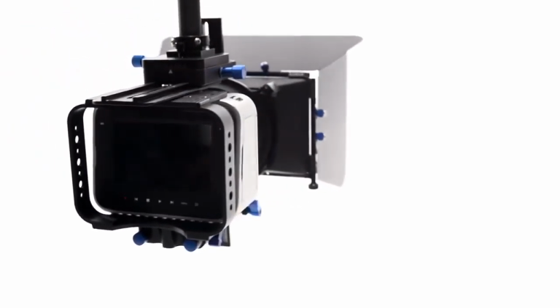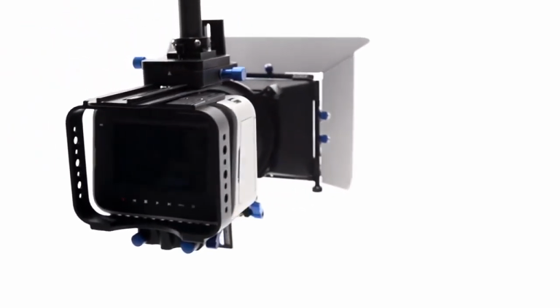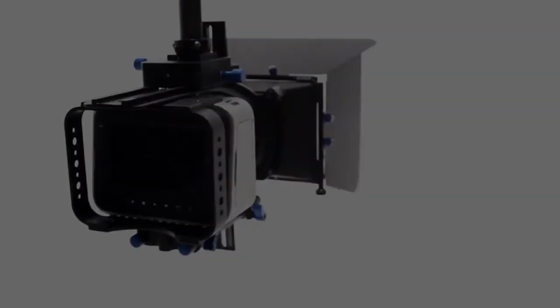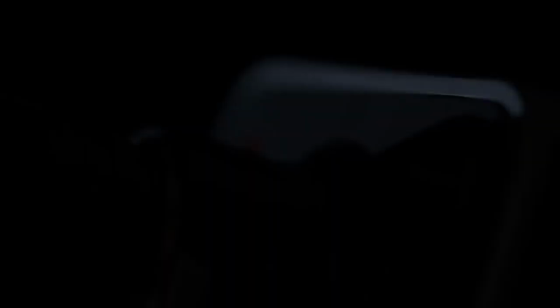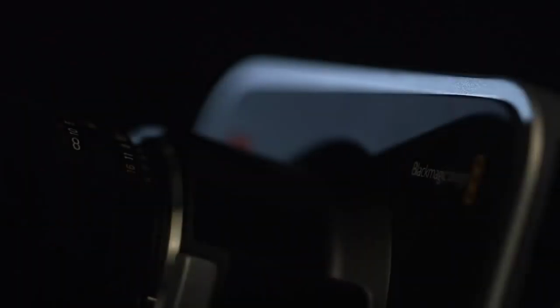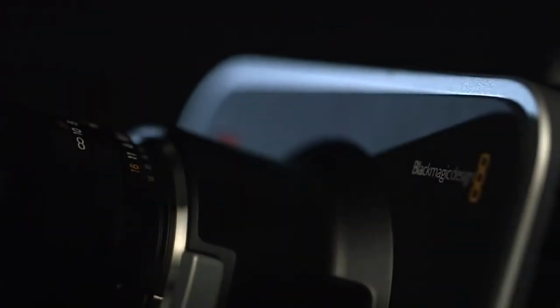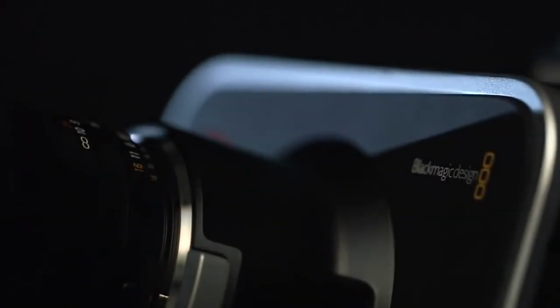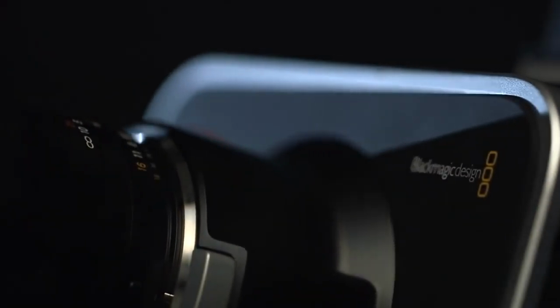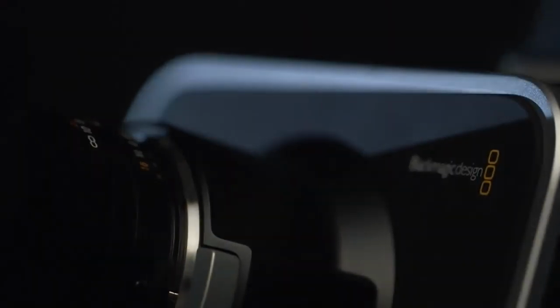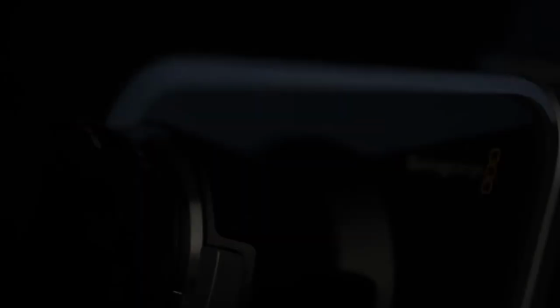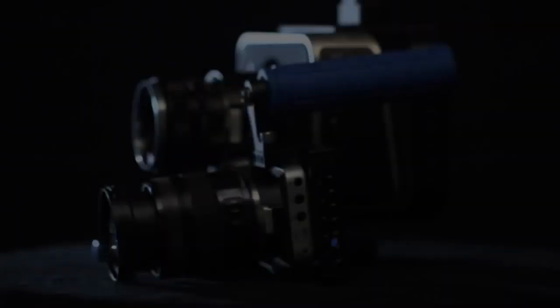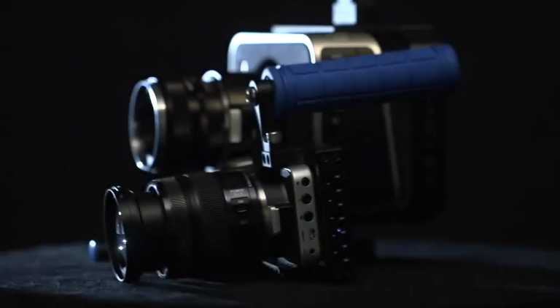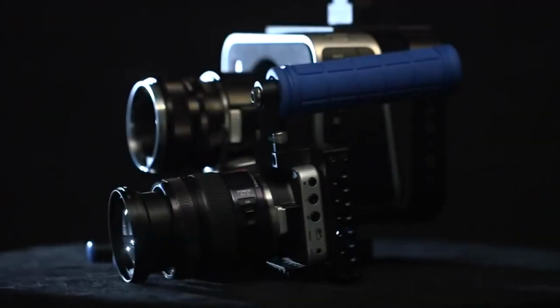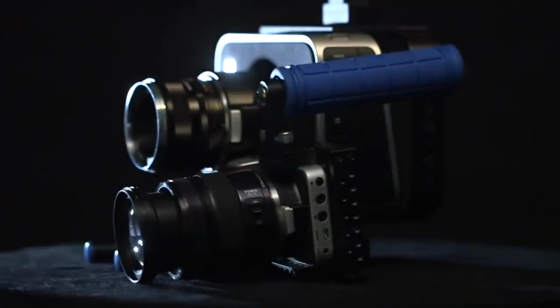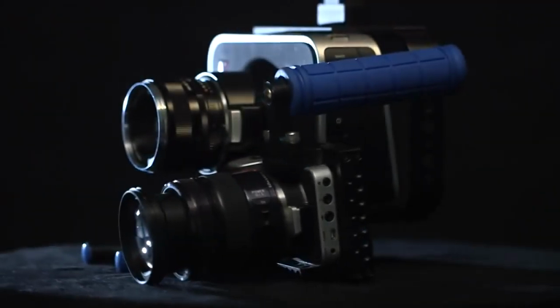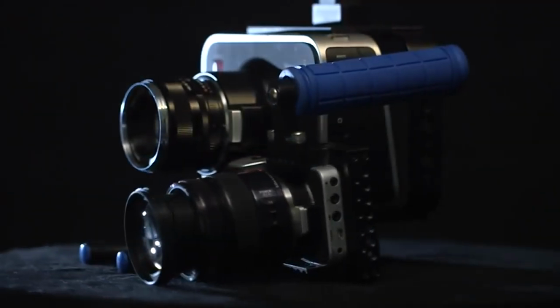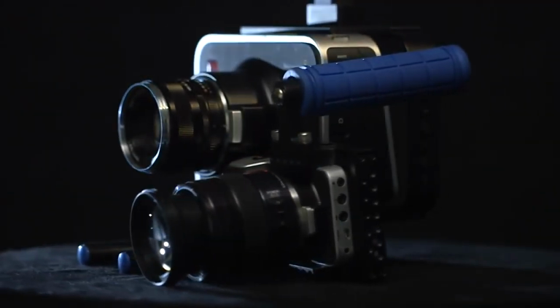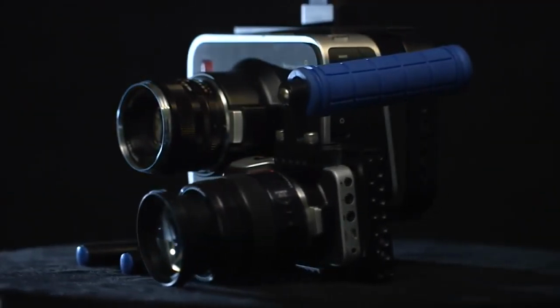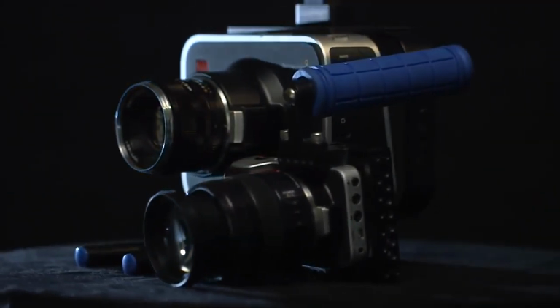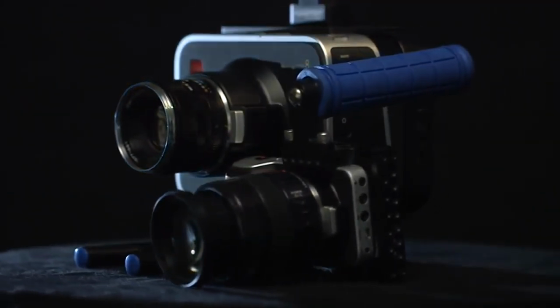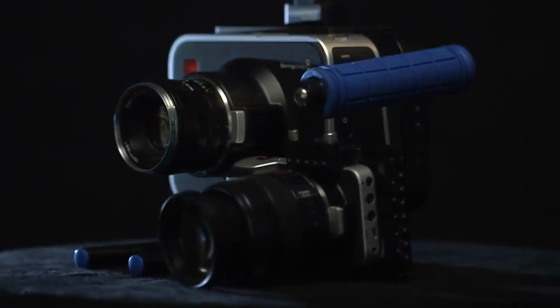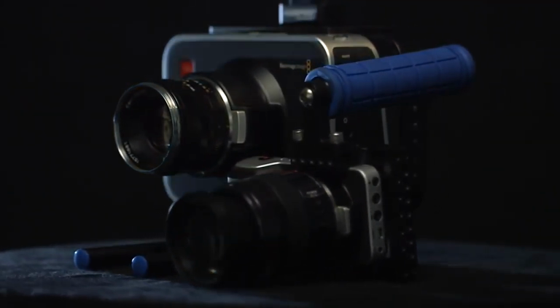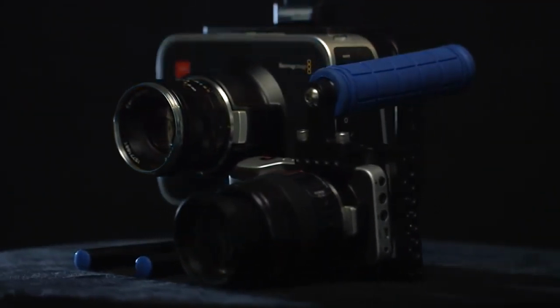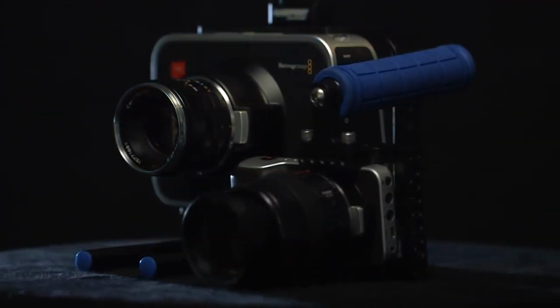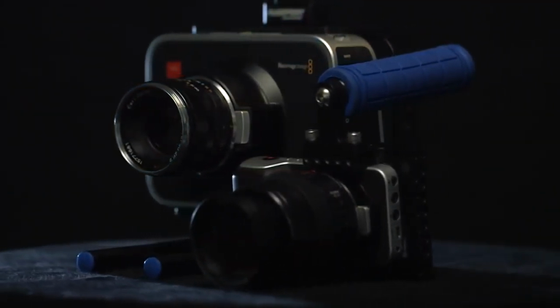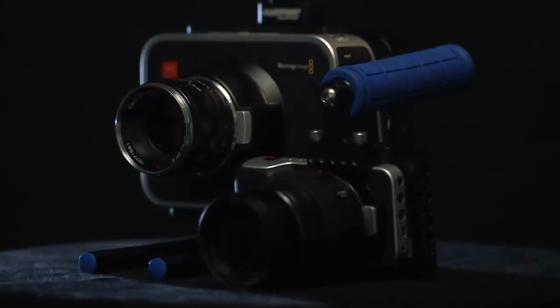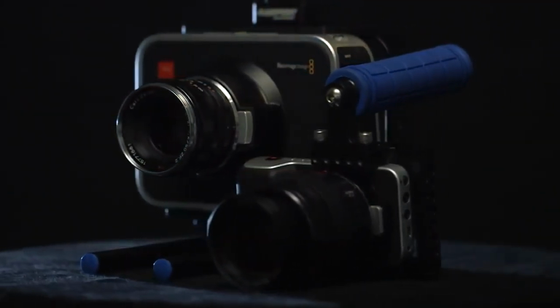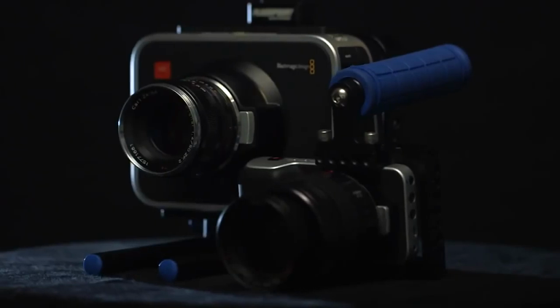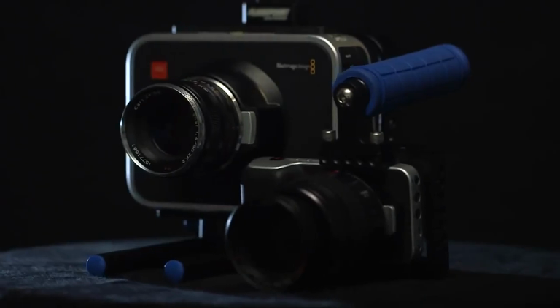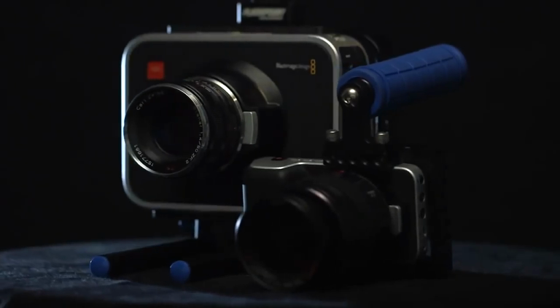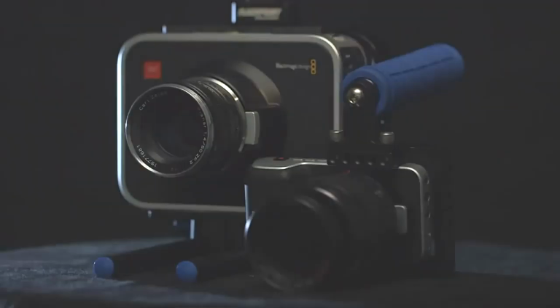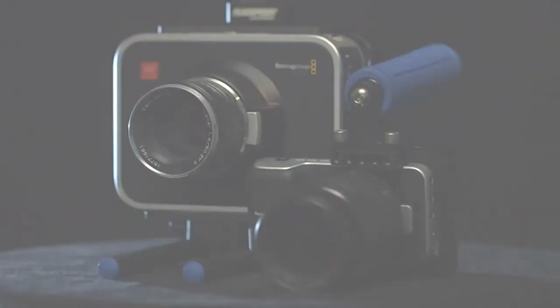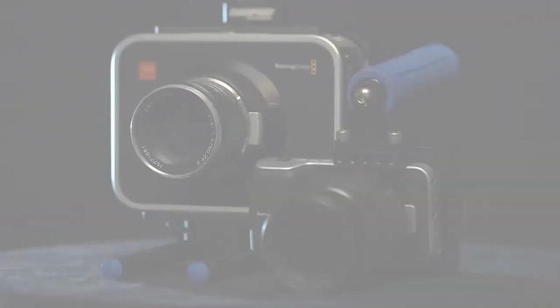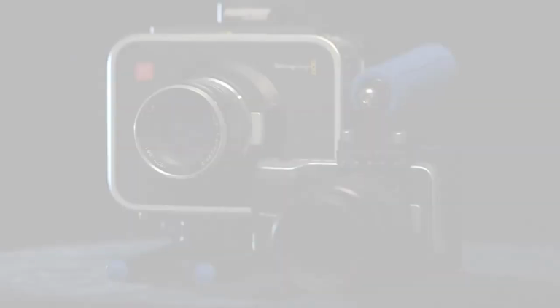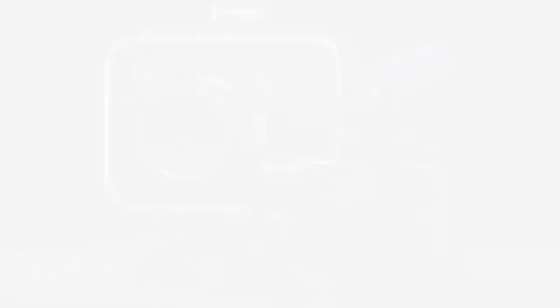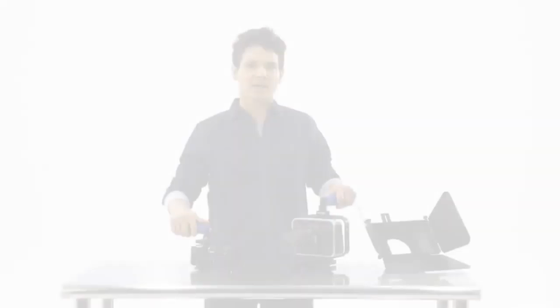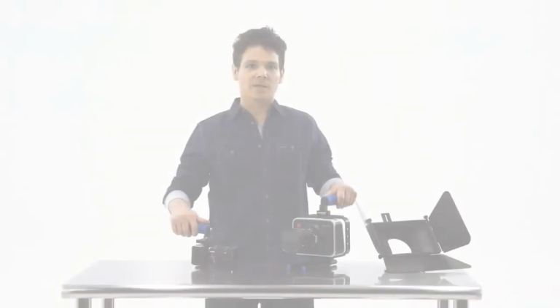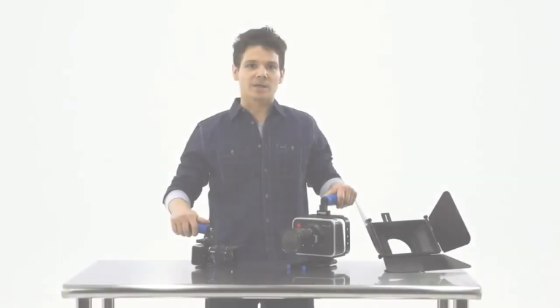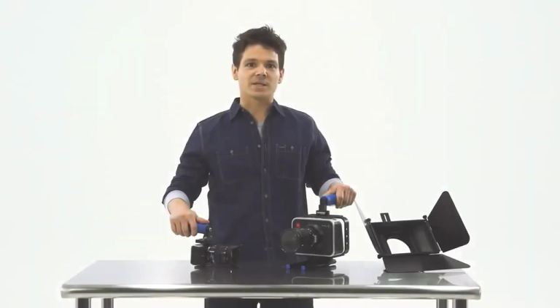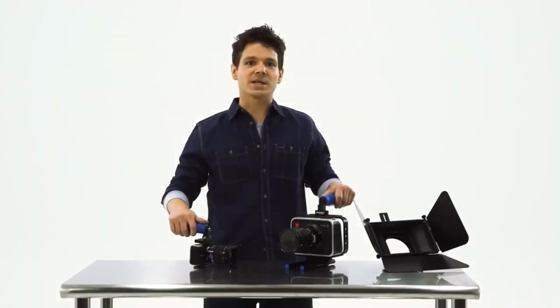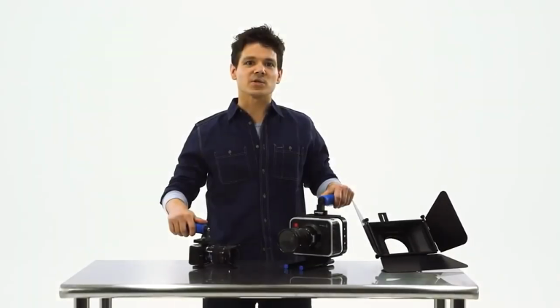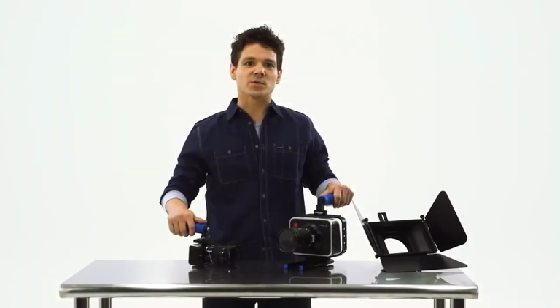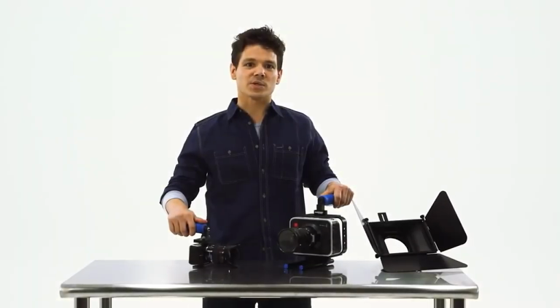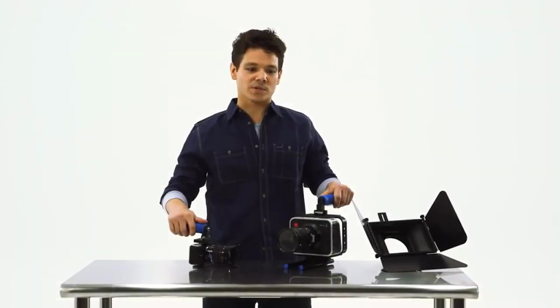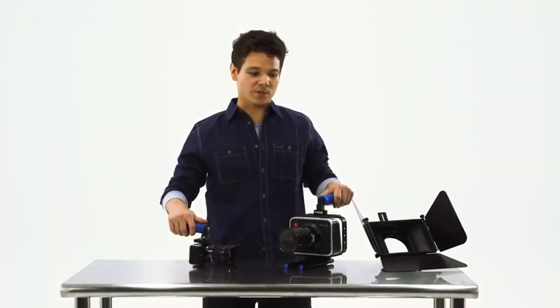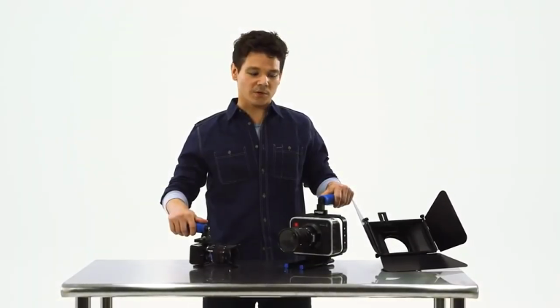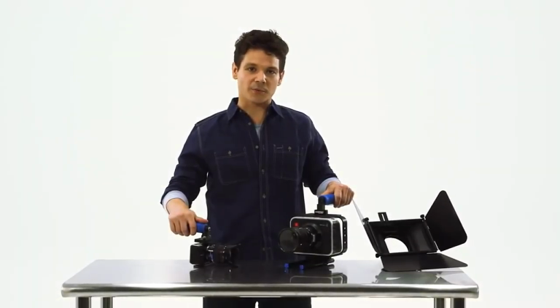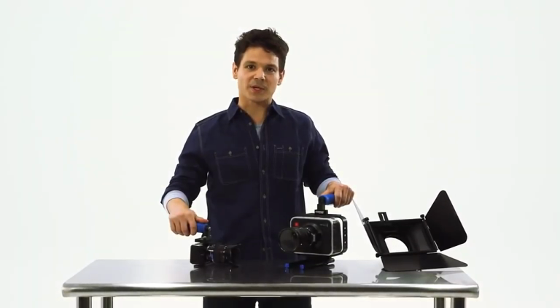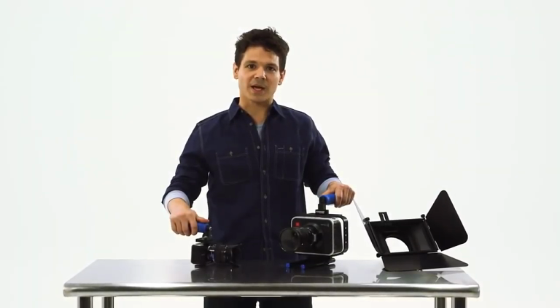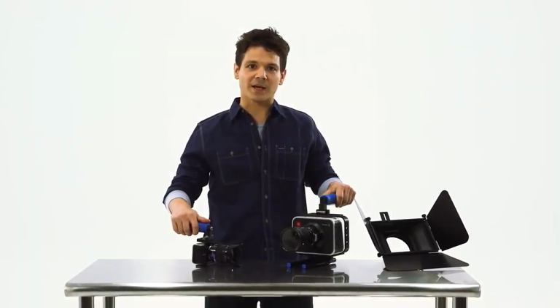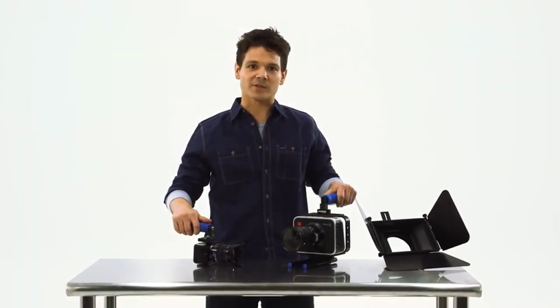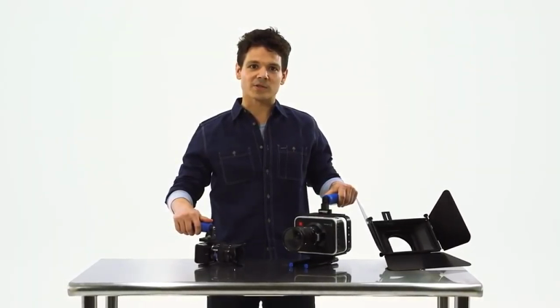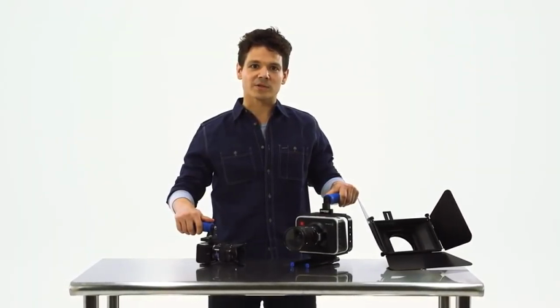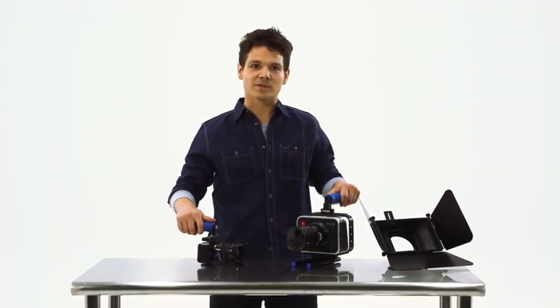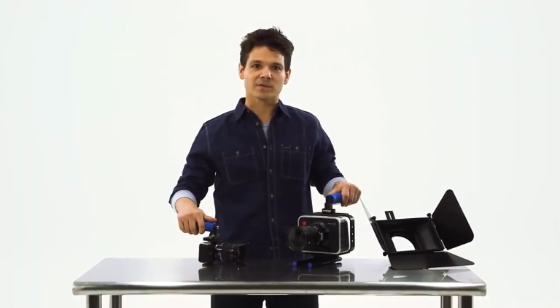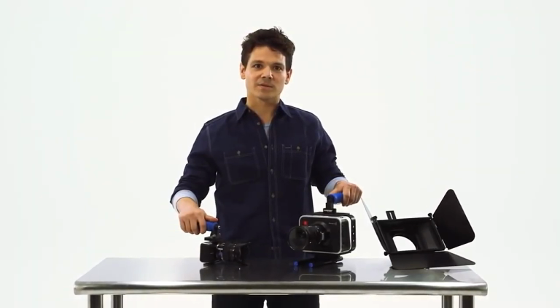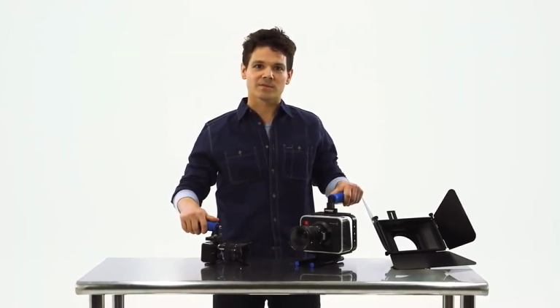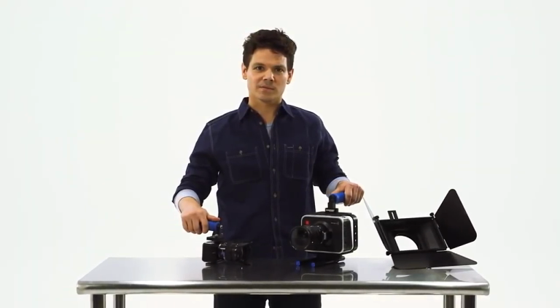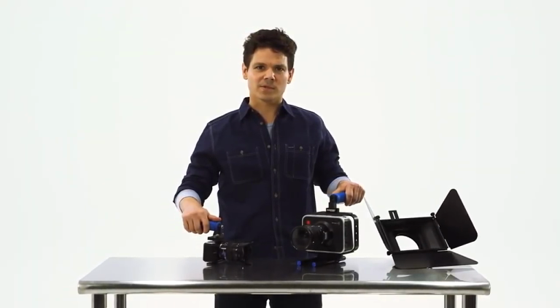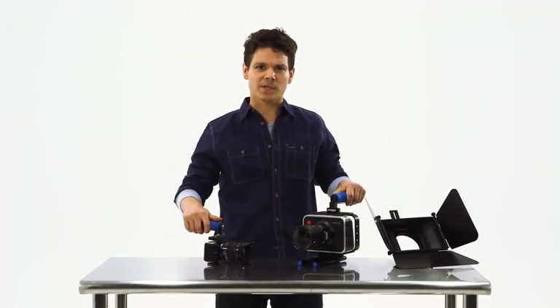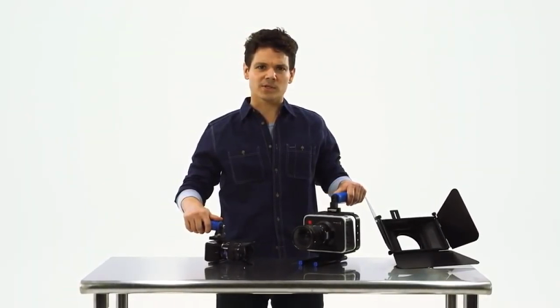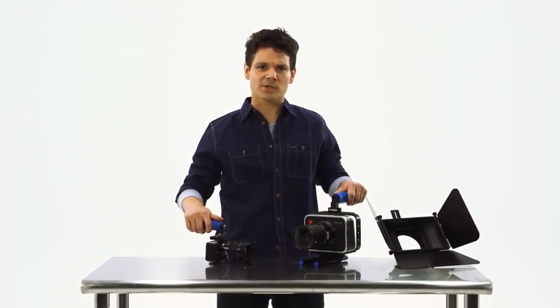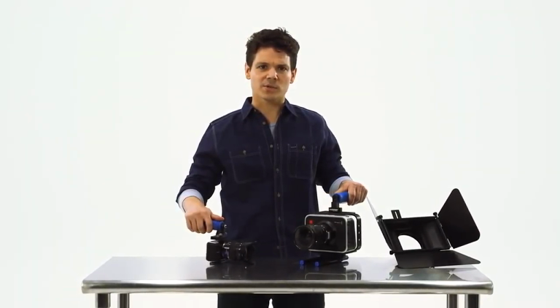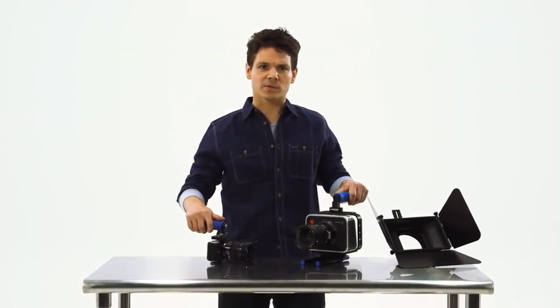The Blackmagic cinema and pocket camera cages, with cinema kit. Essentials start from the cage. So let's shoot.